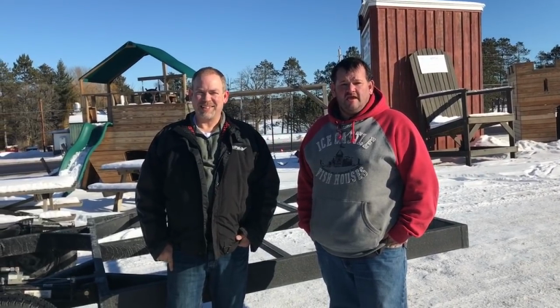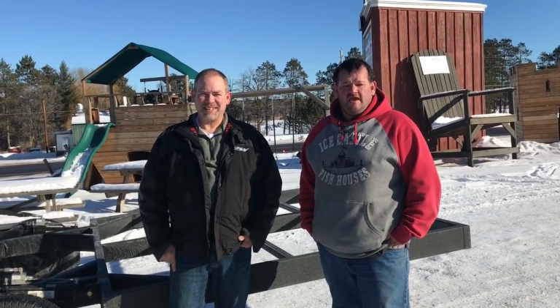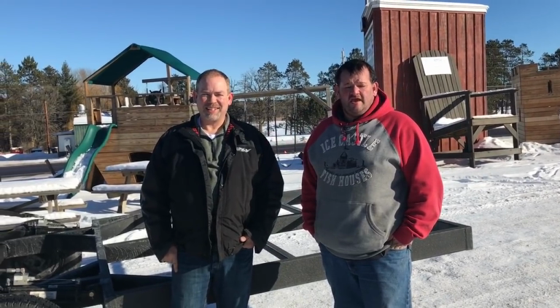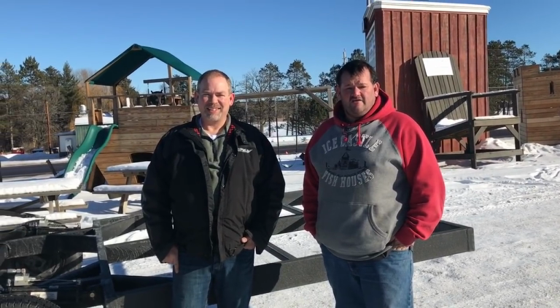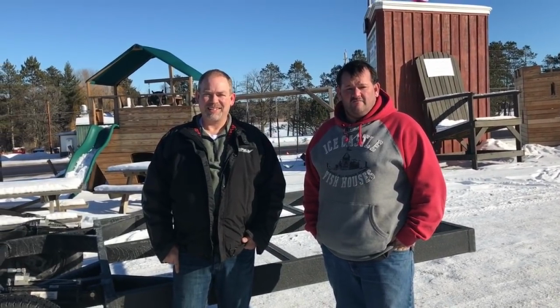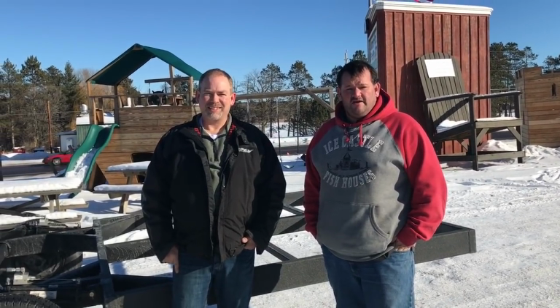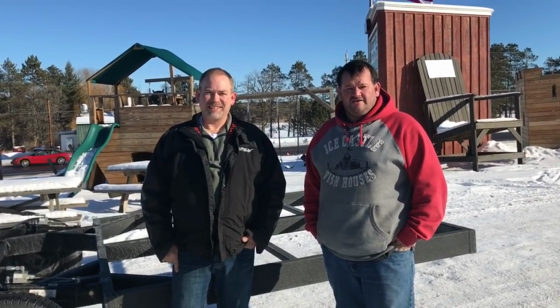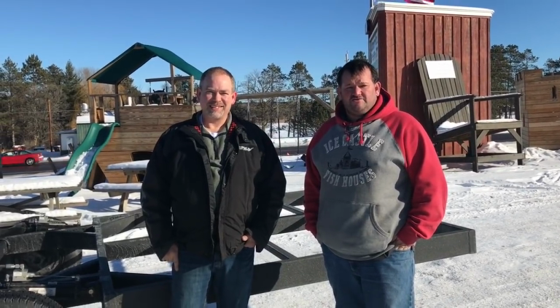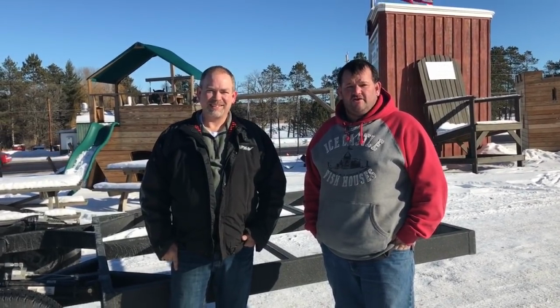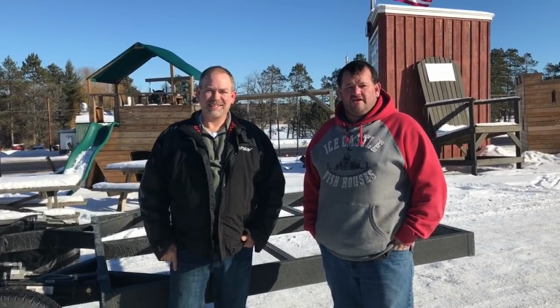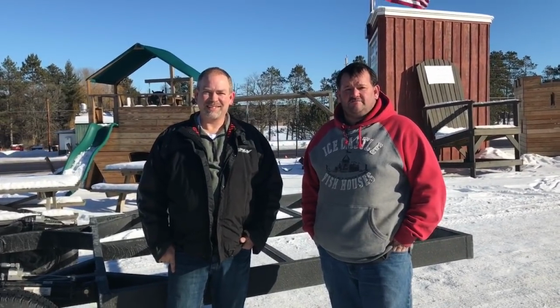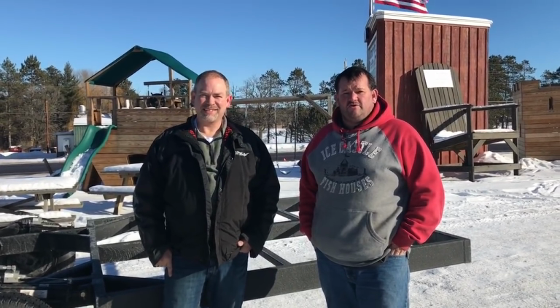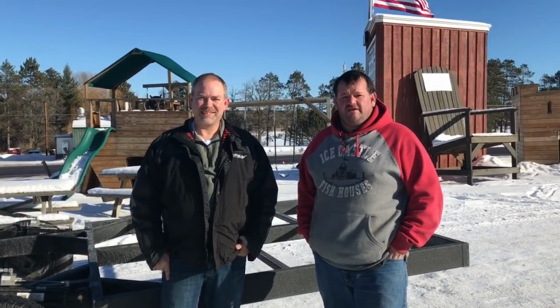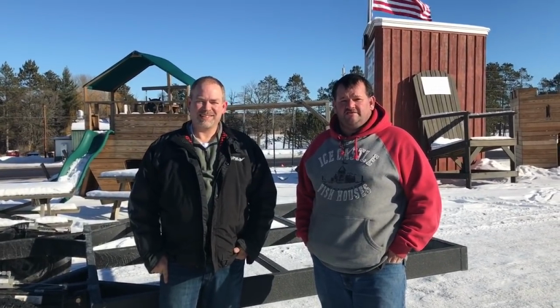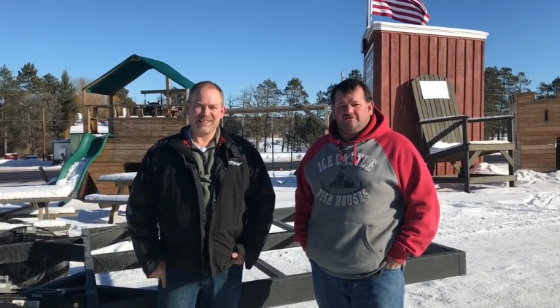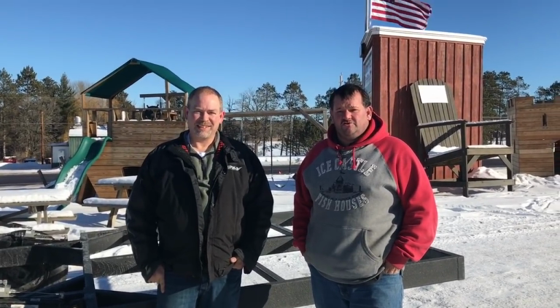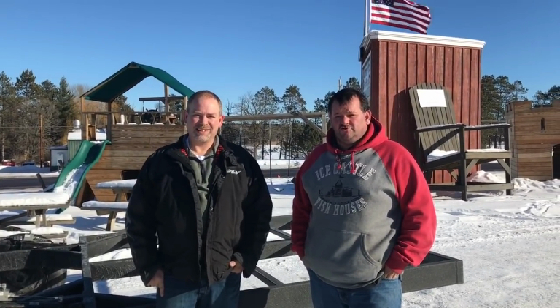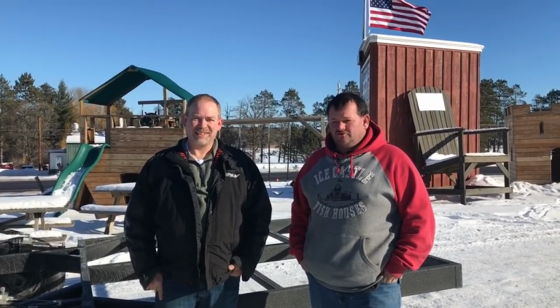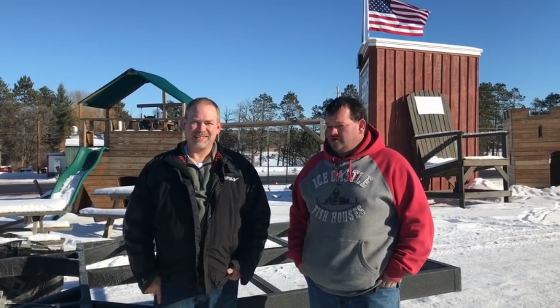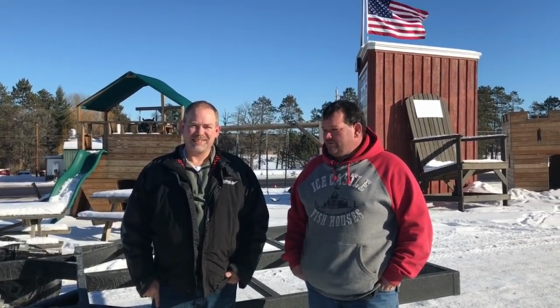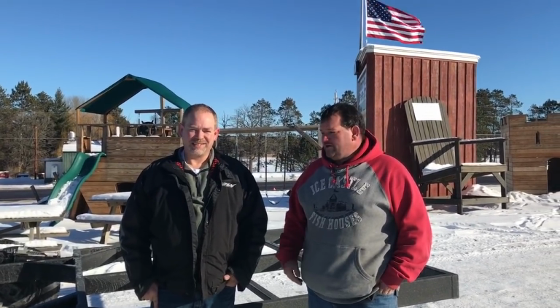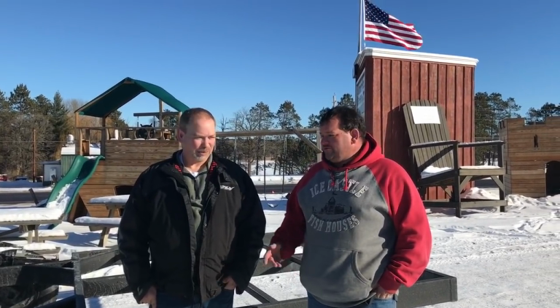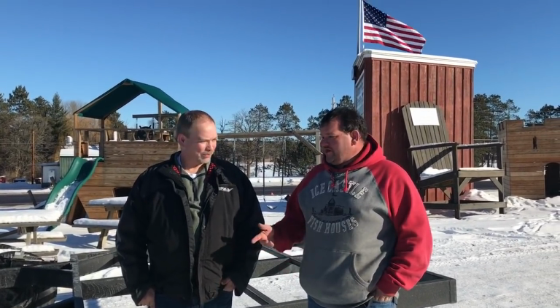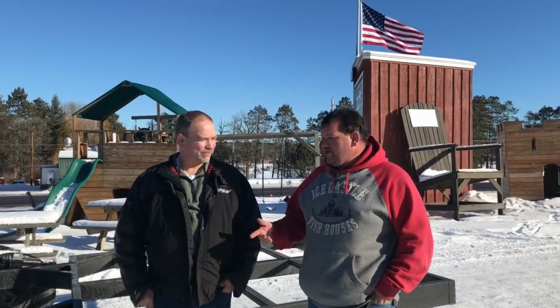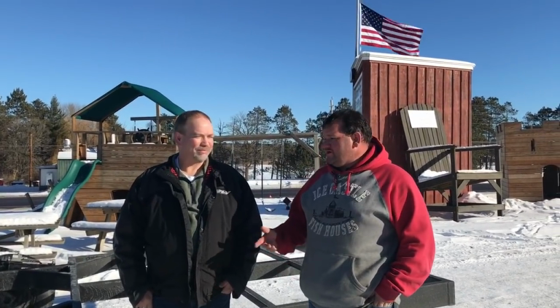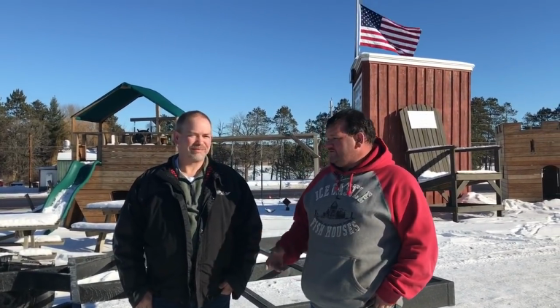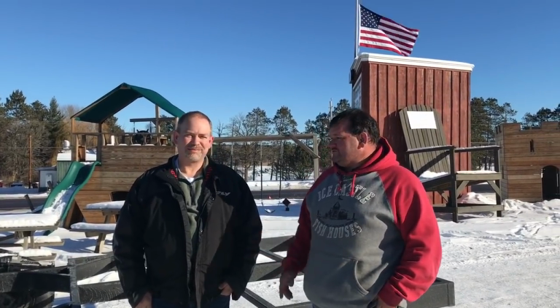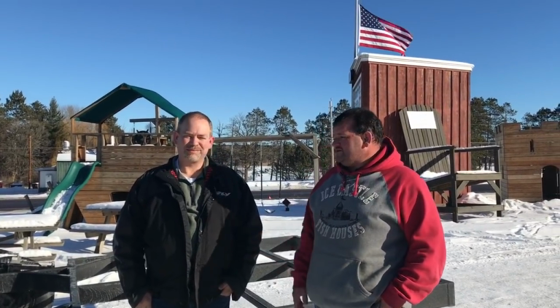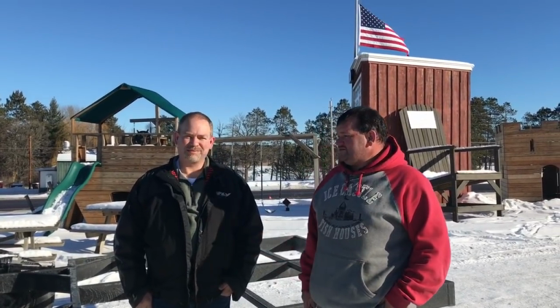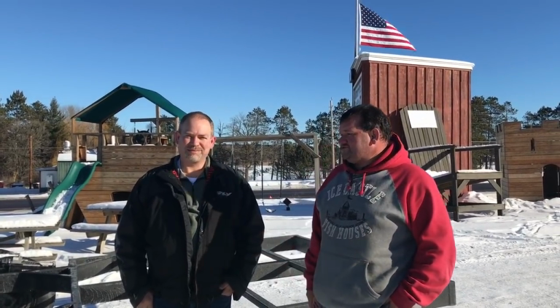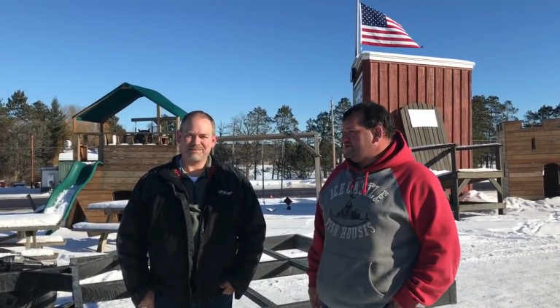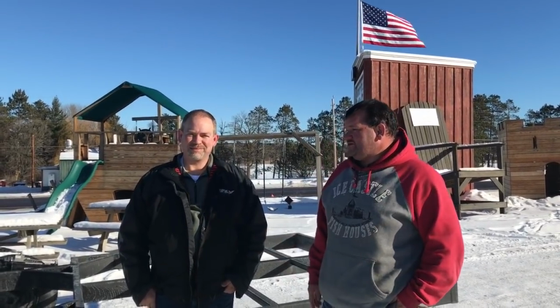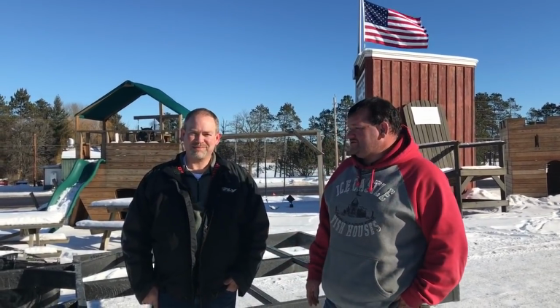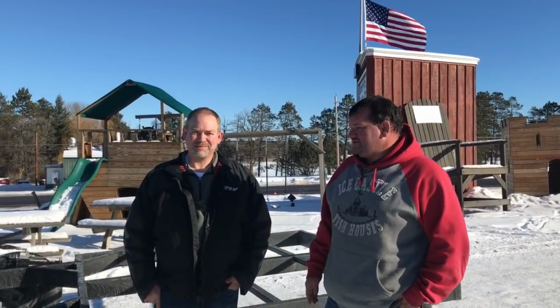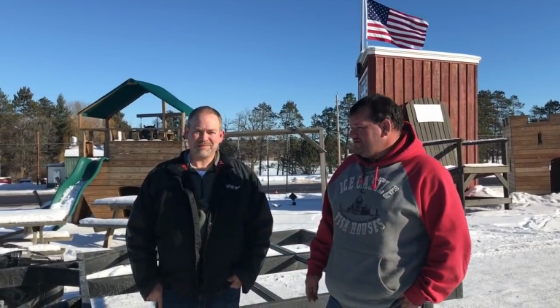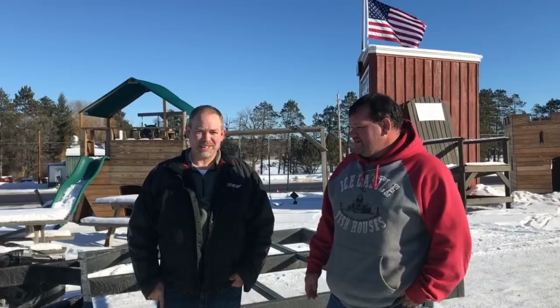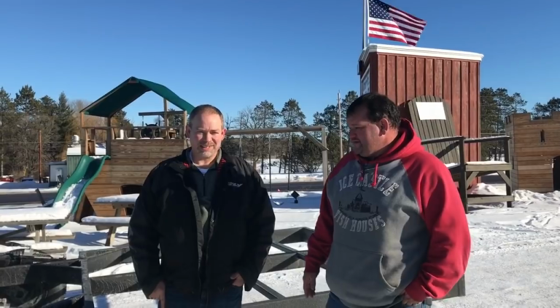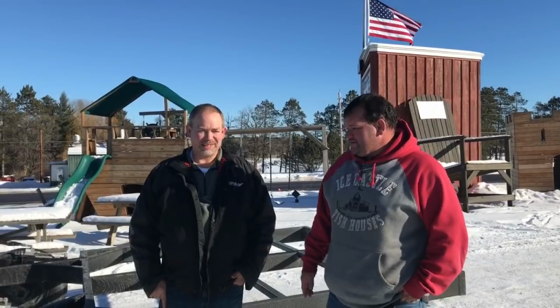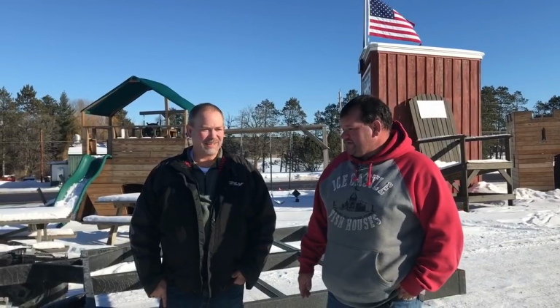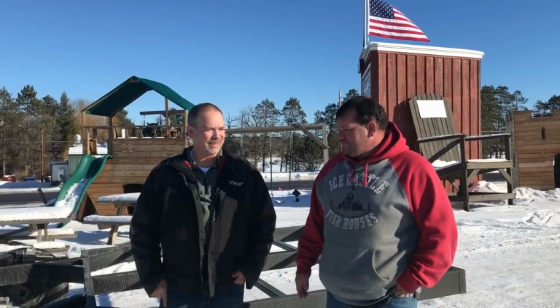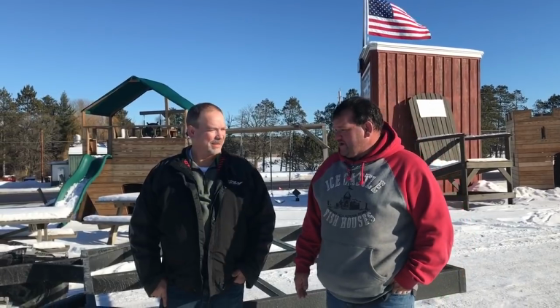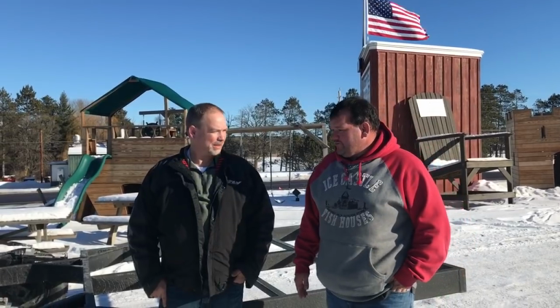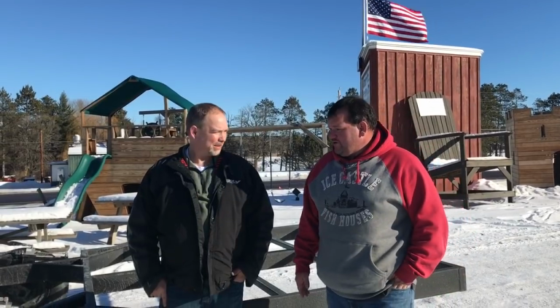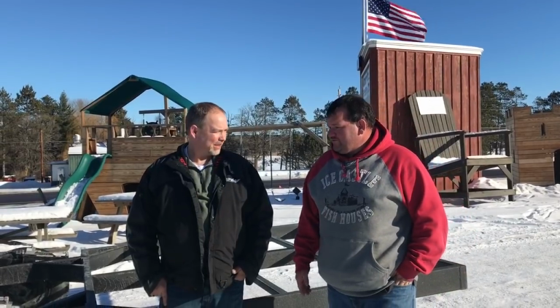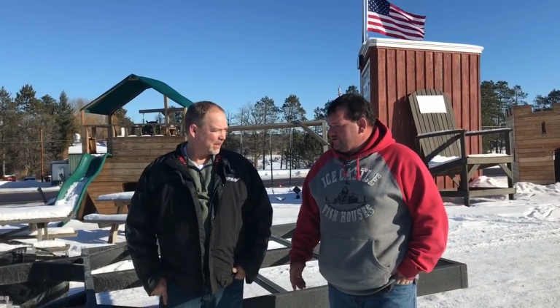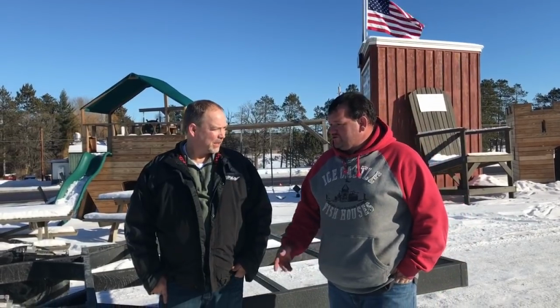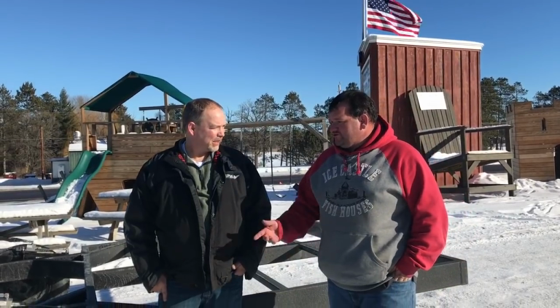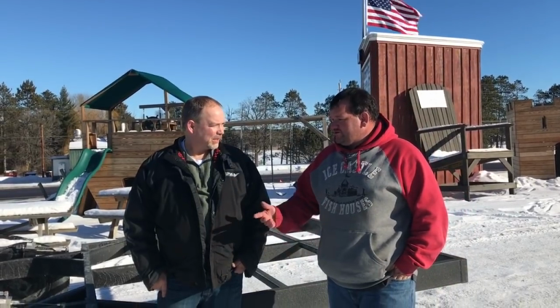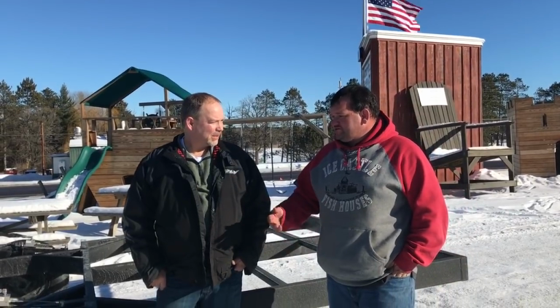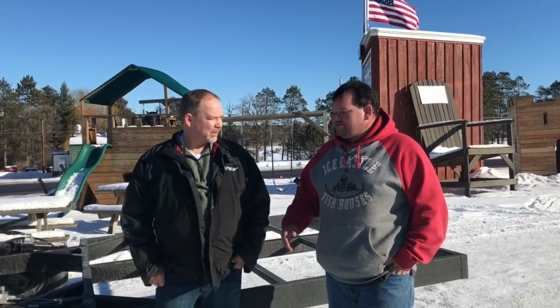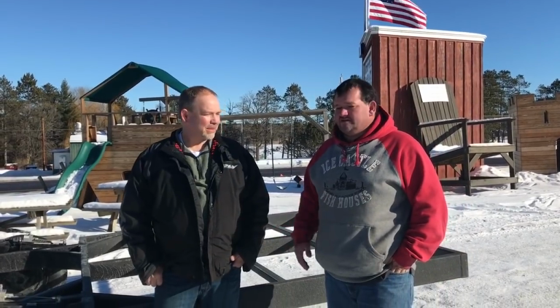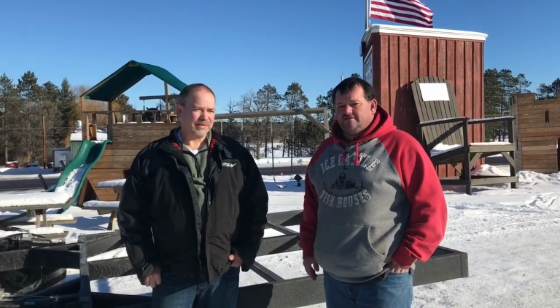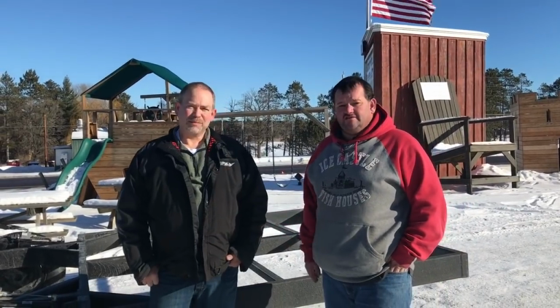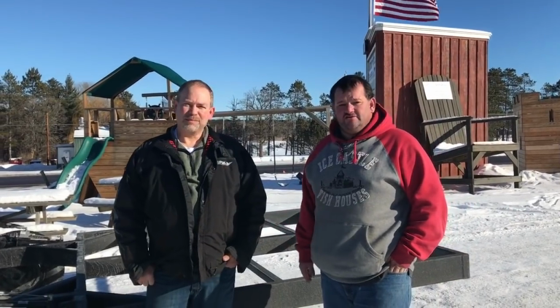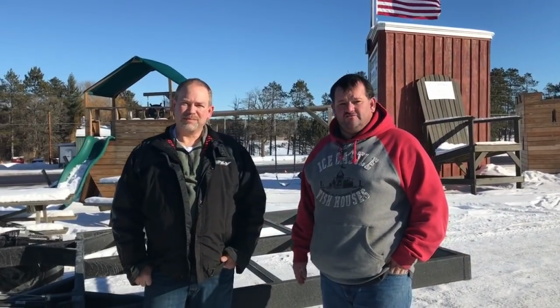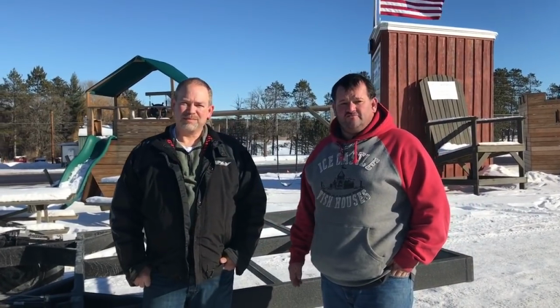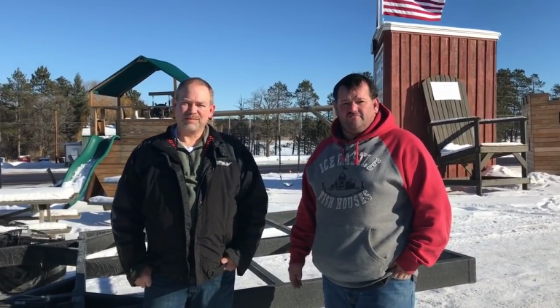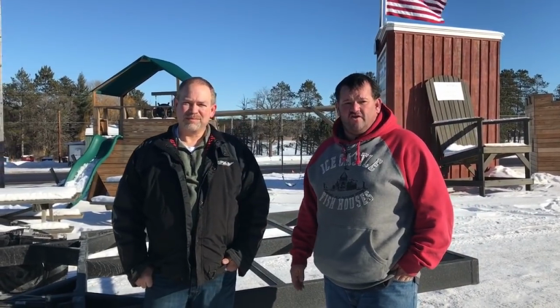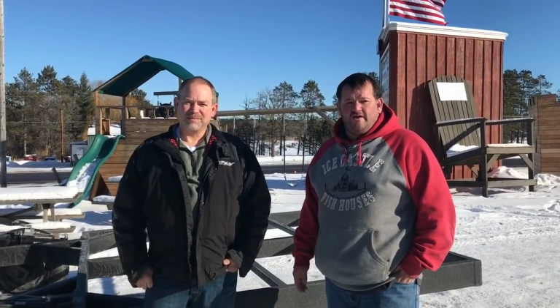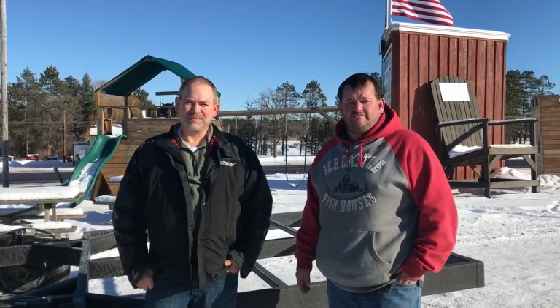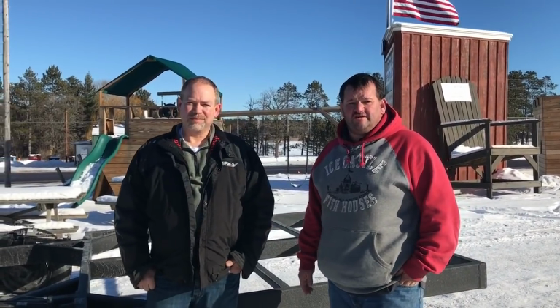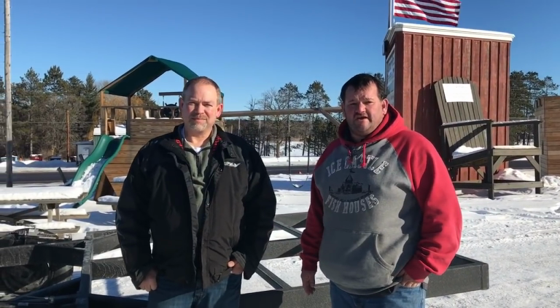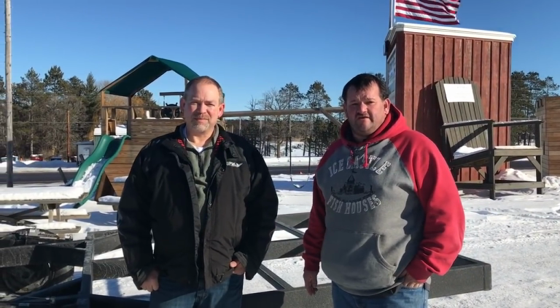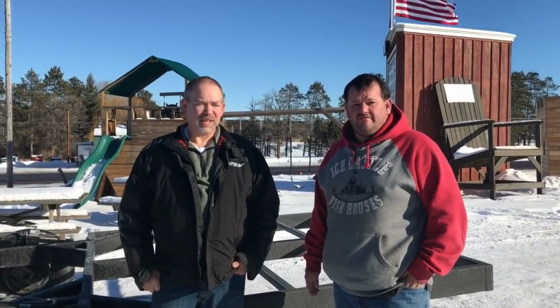Hey everybody, this is Greg at Smokey Hills Outdoor Store. I'm here with Aaron from GS Trailers. Thanks for coming over and showing us the new frames you have.